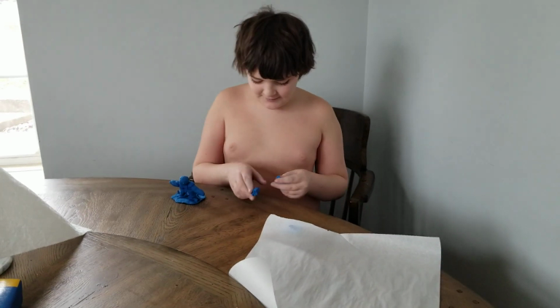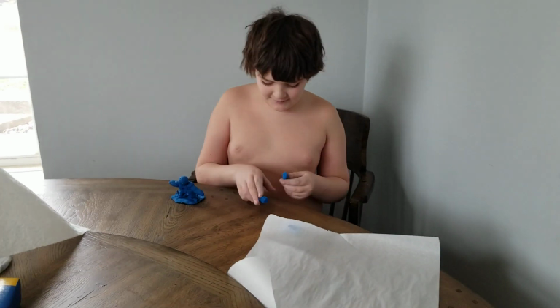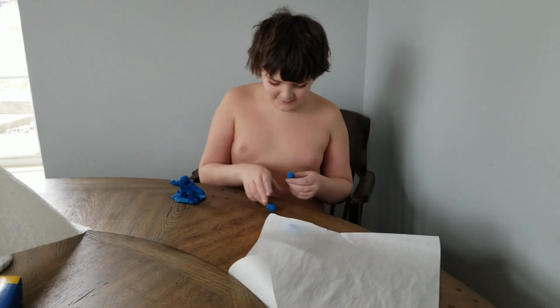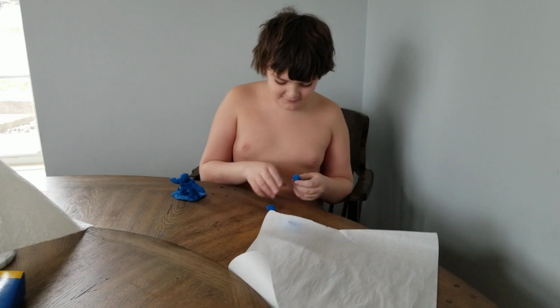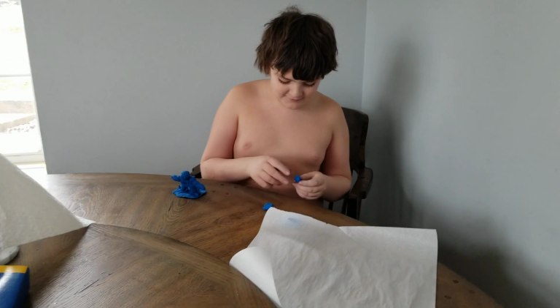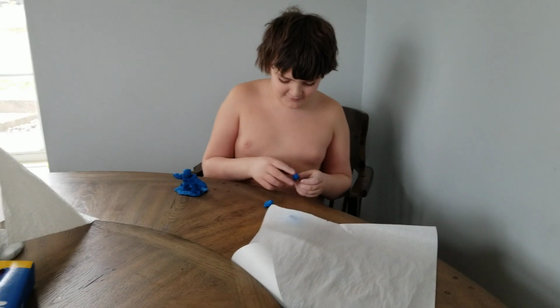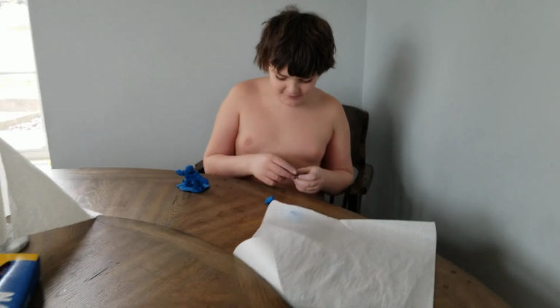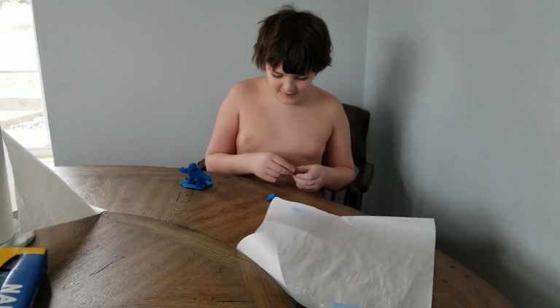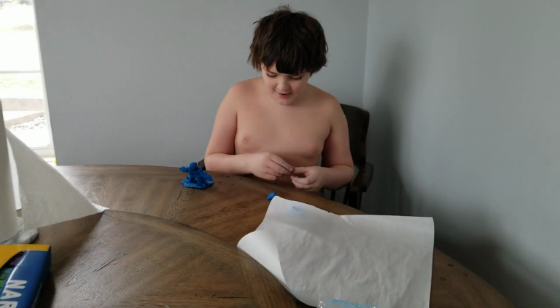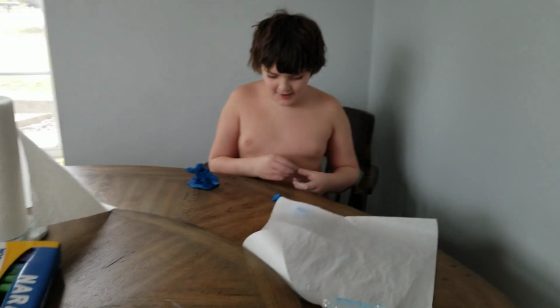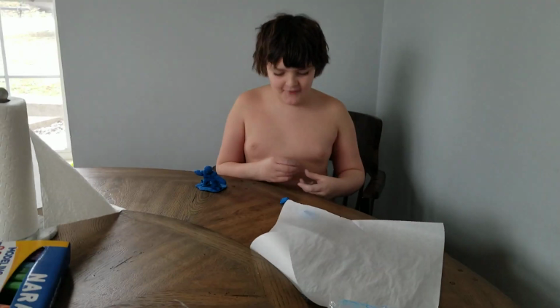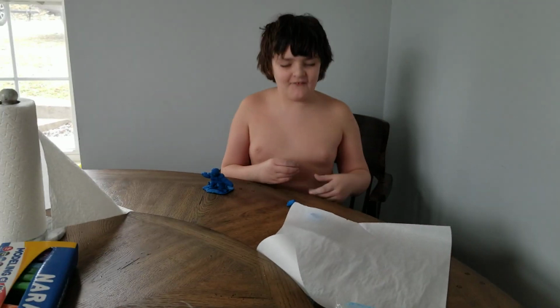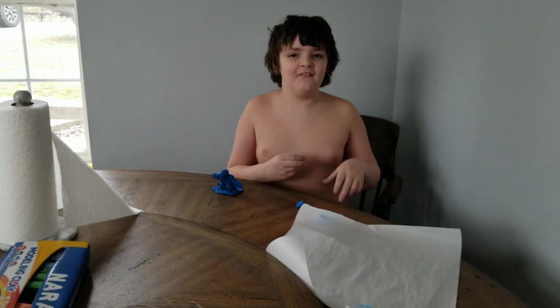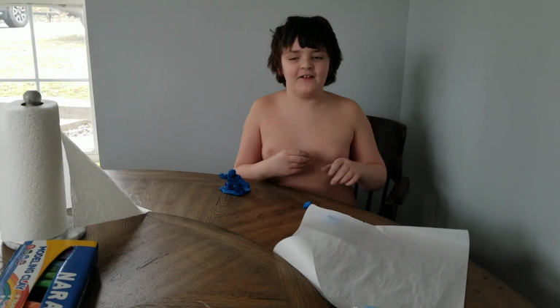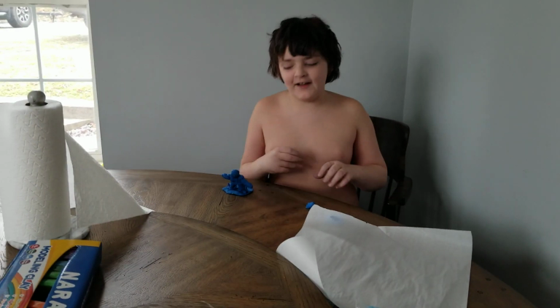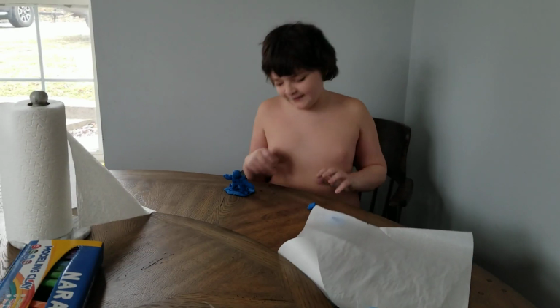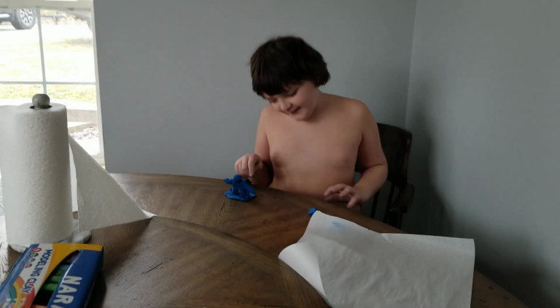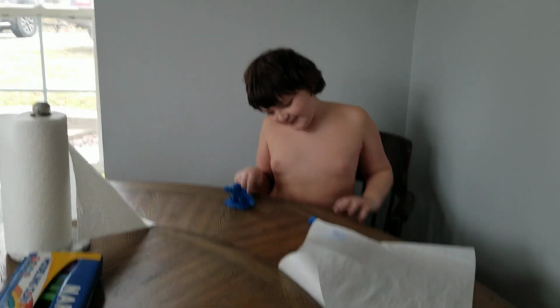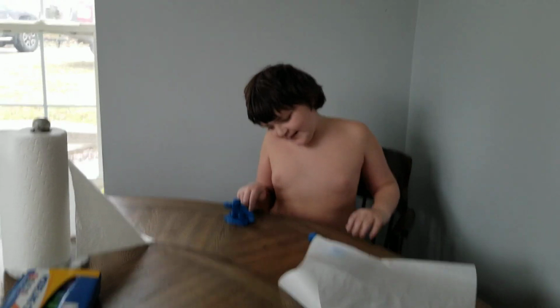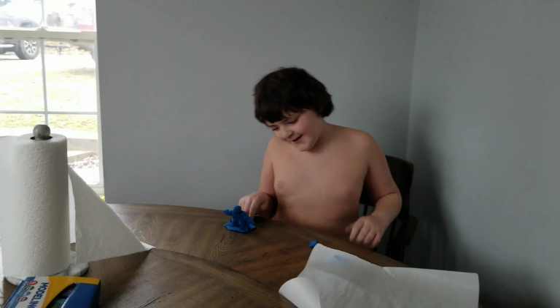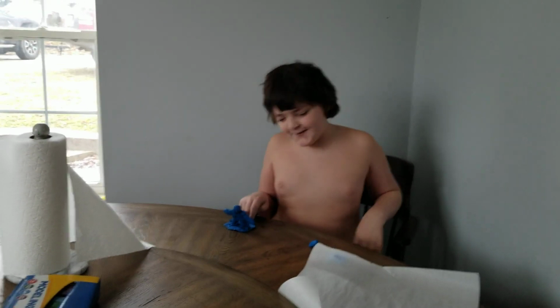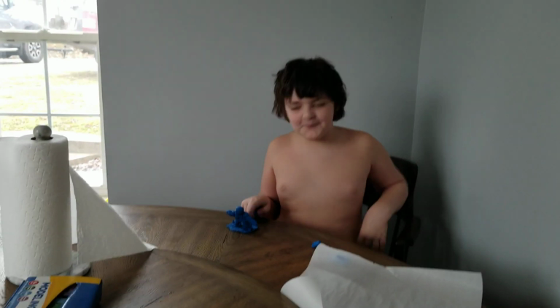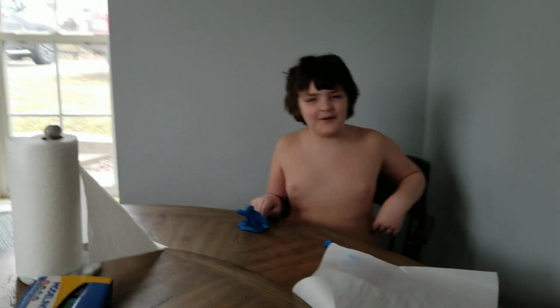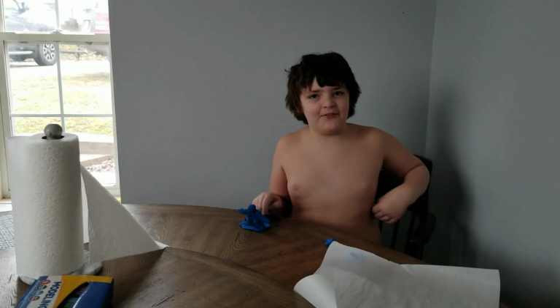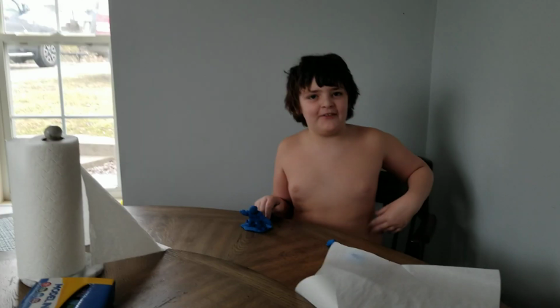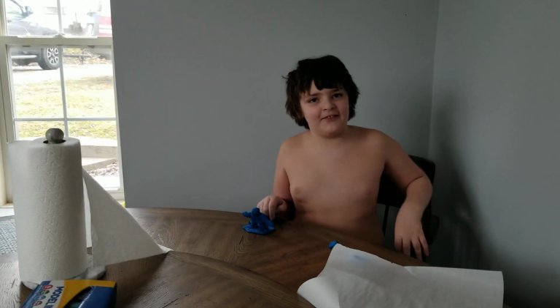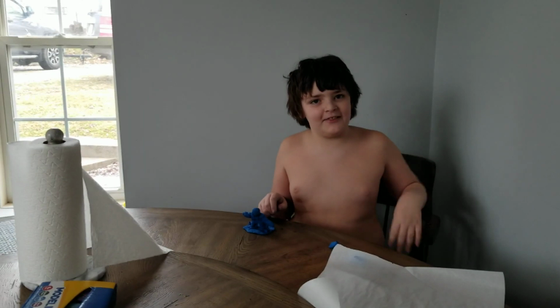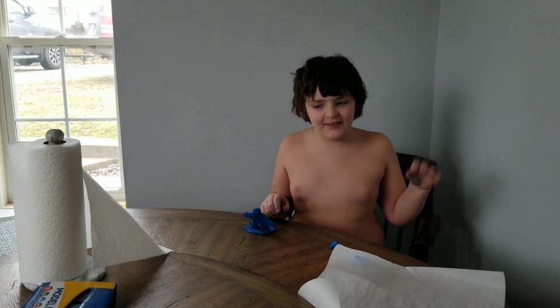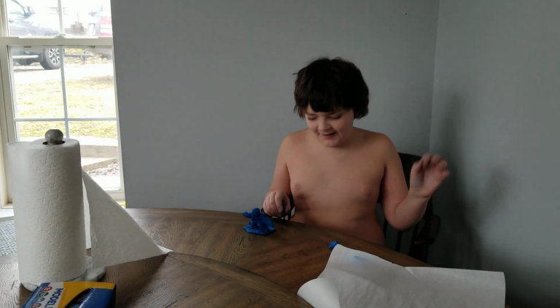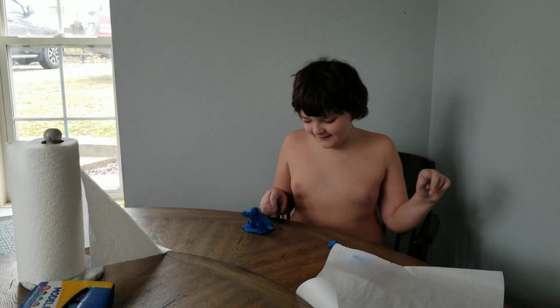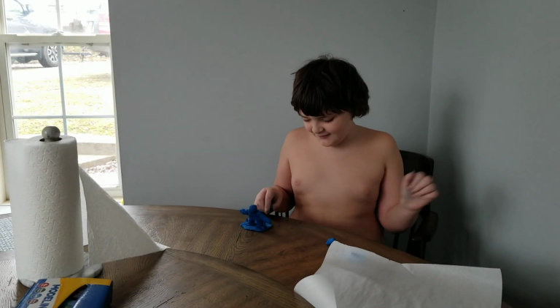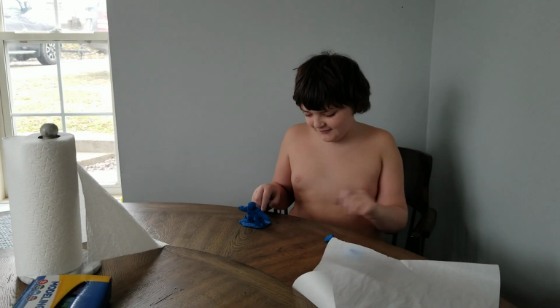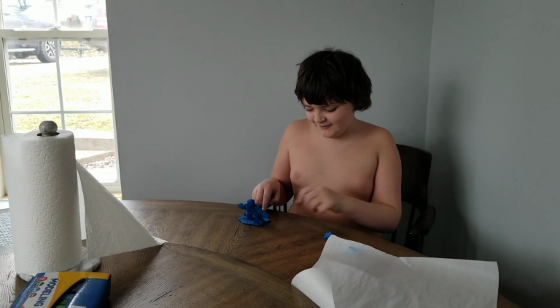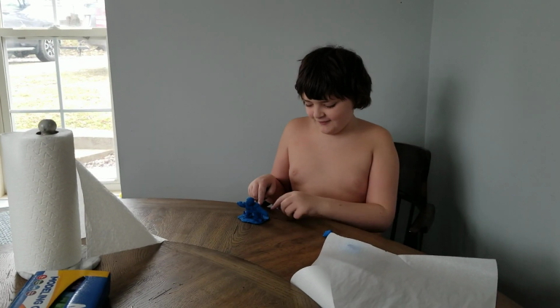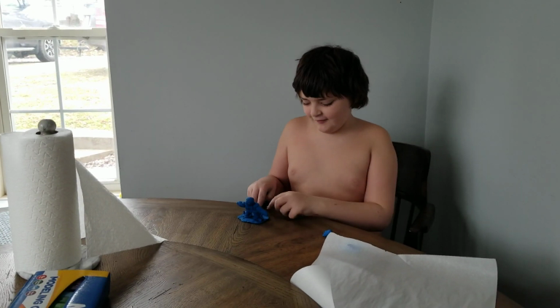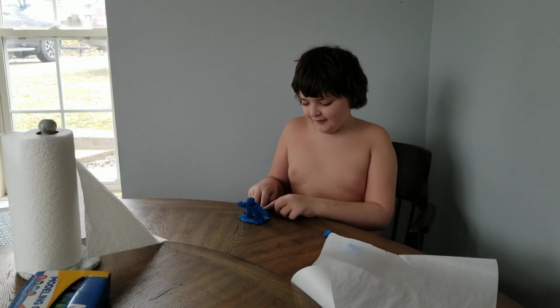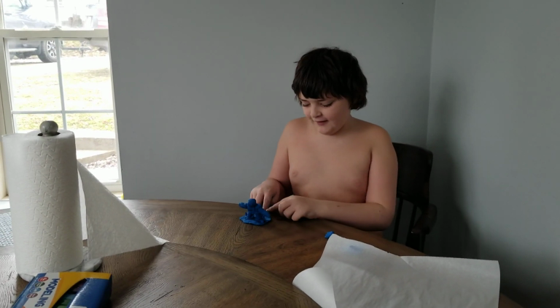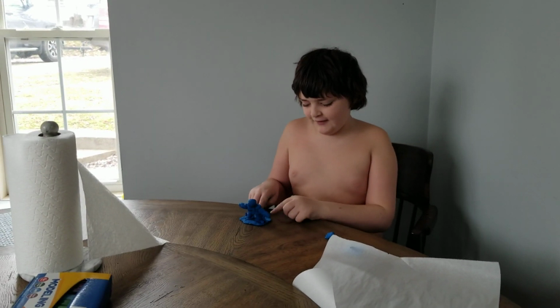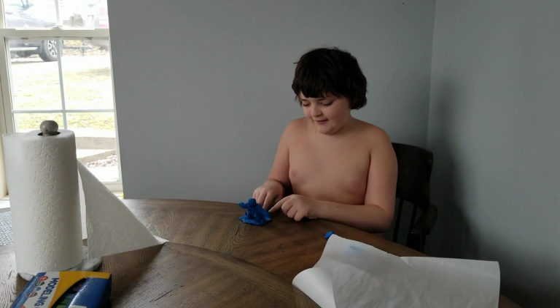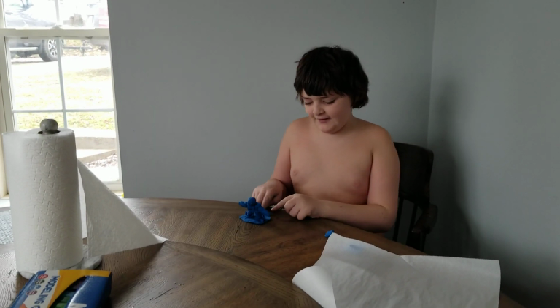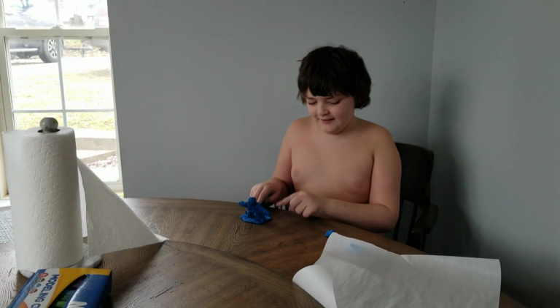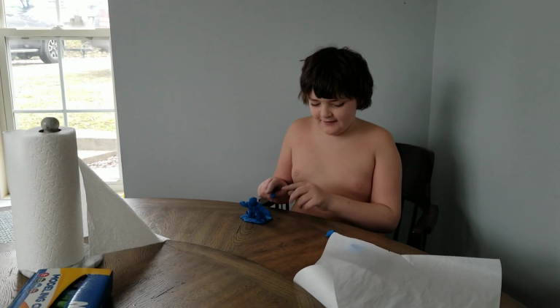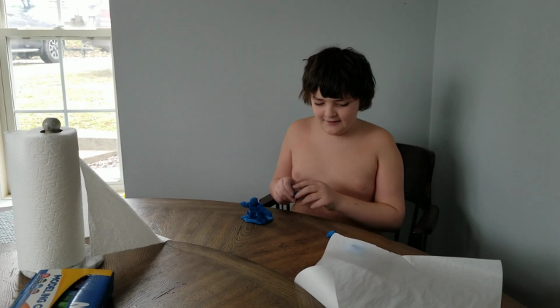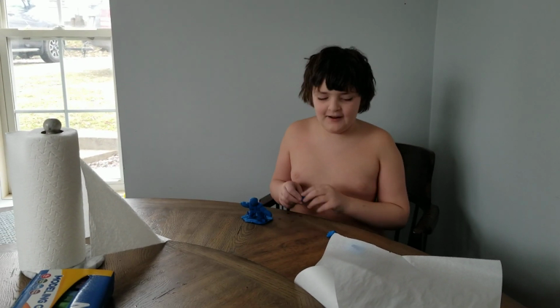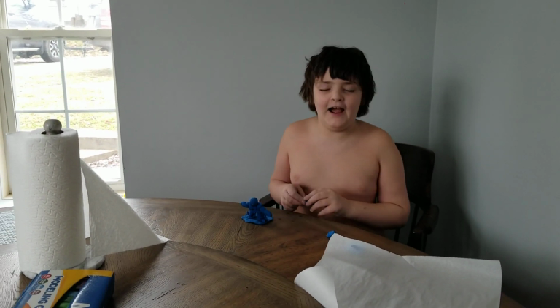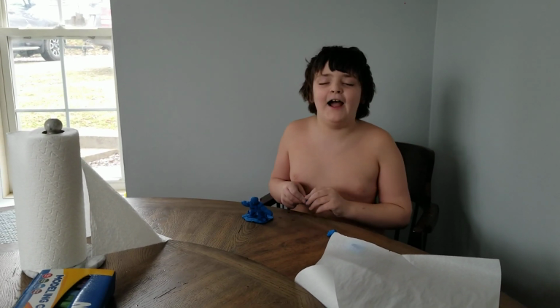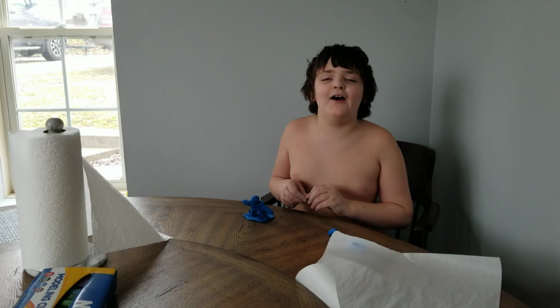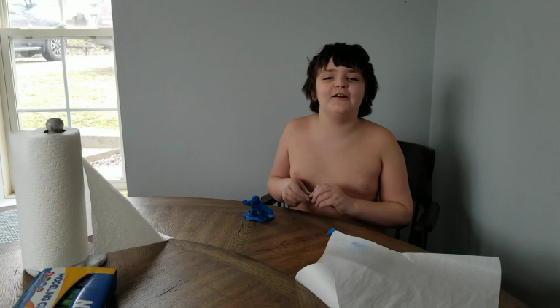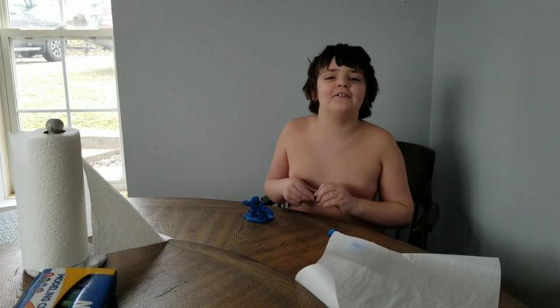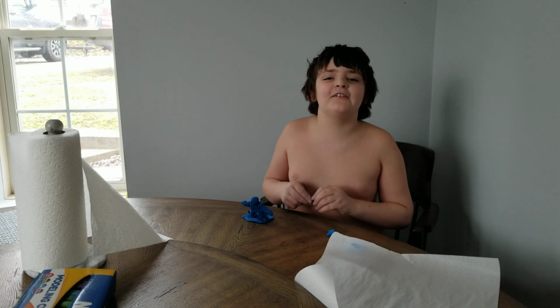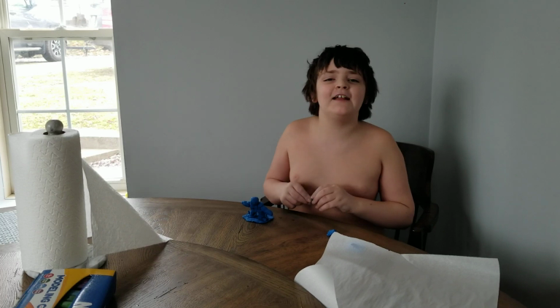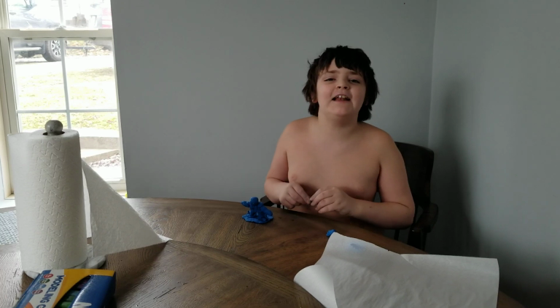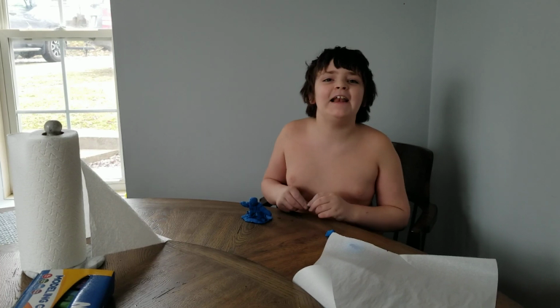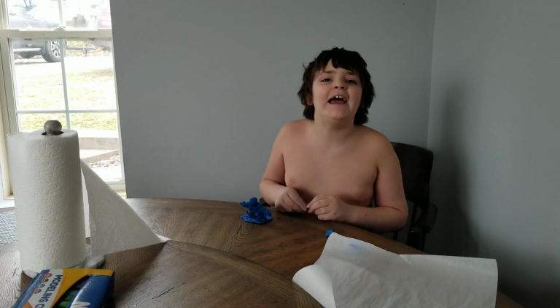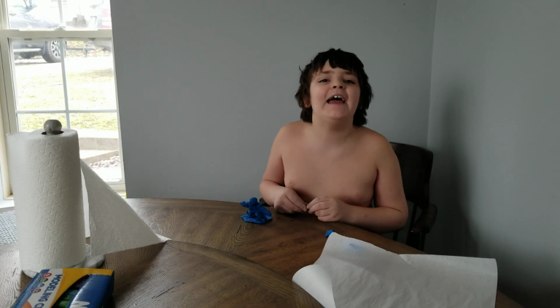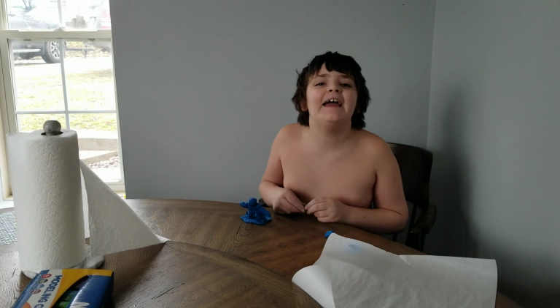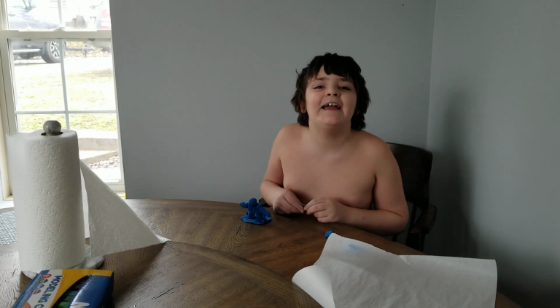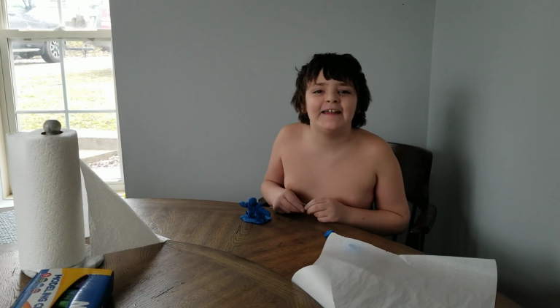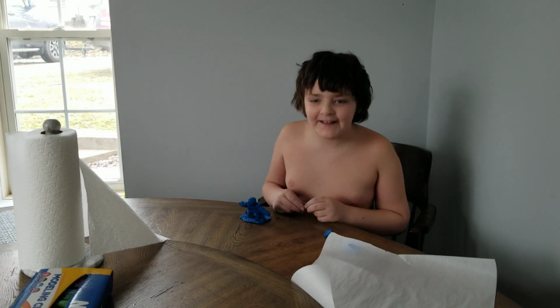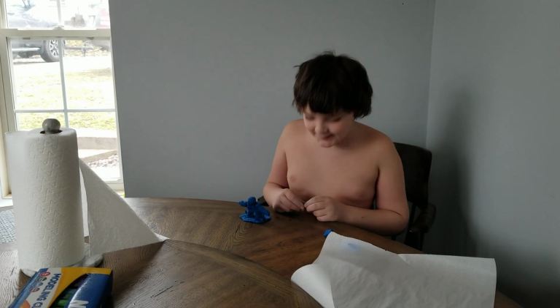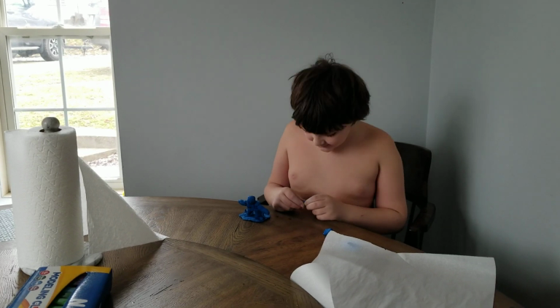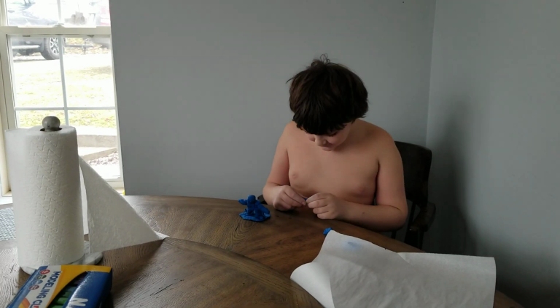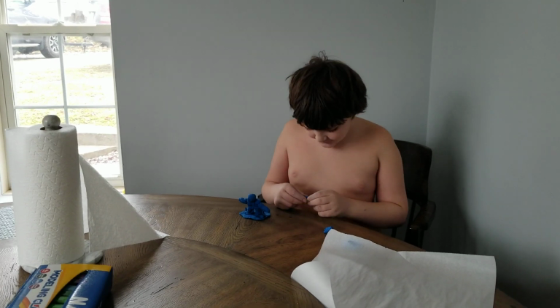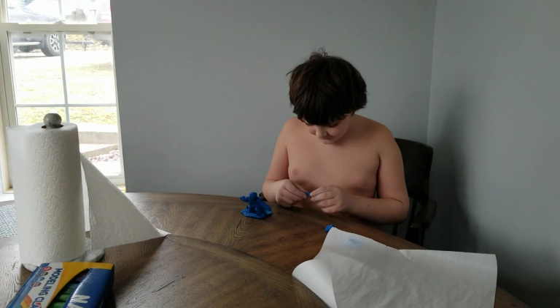No. I will write the name of the statue right here on the bottom, out of clay. Woo-hoo!